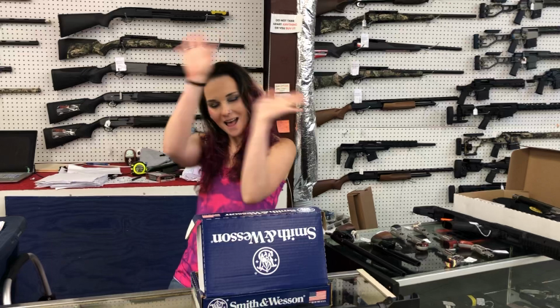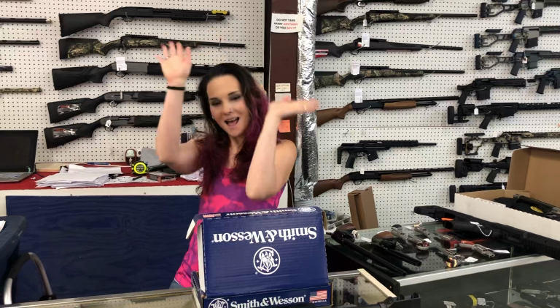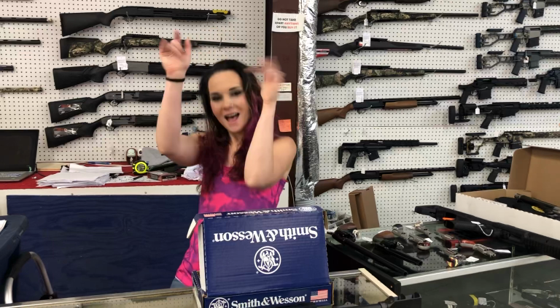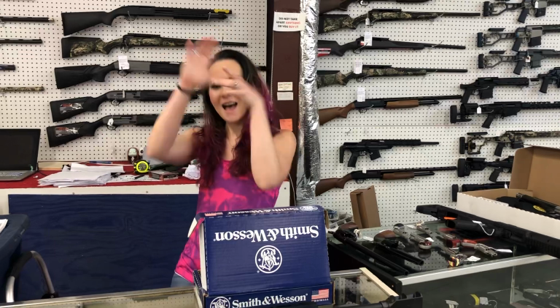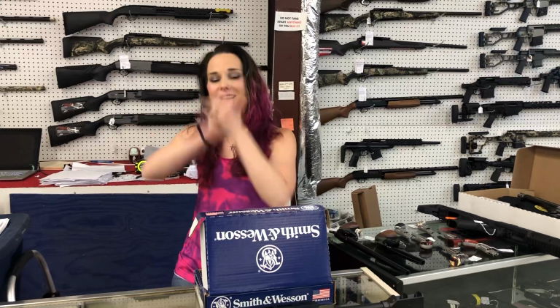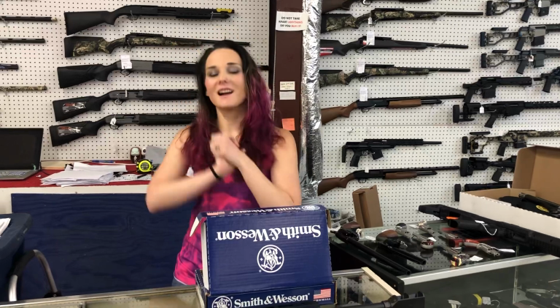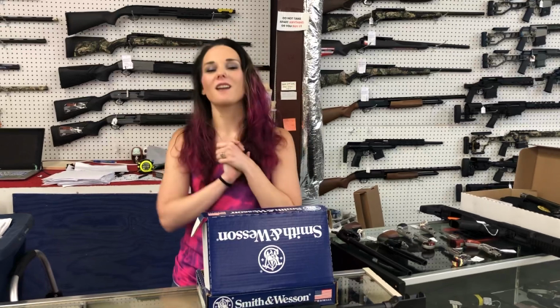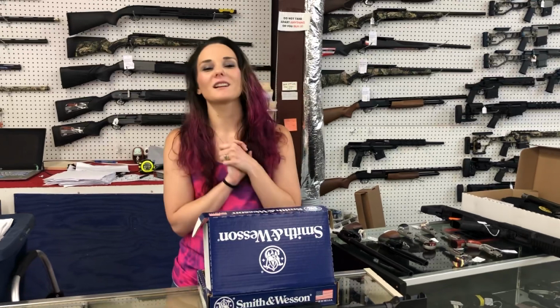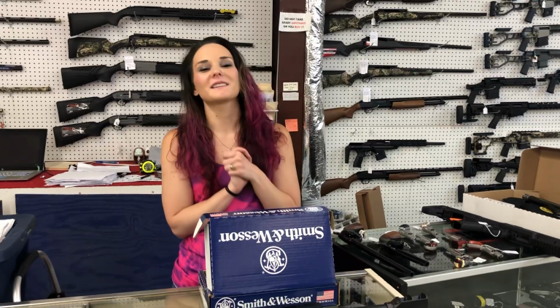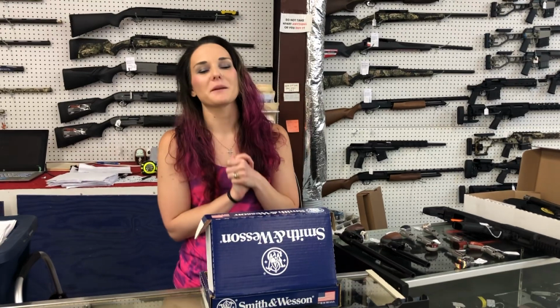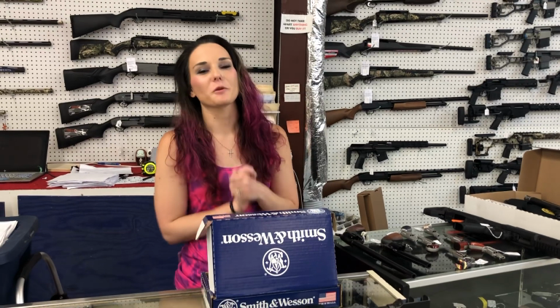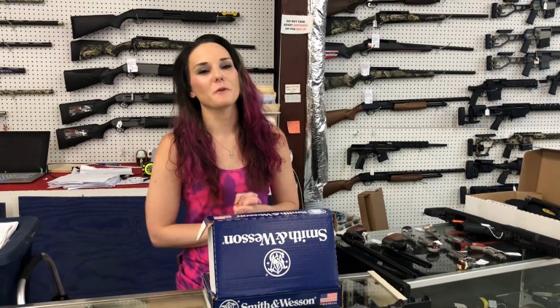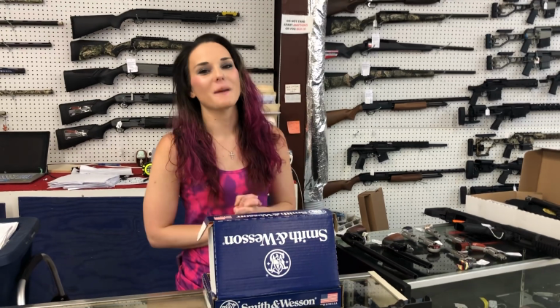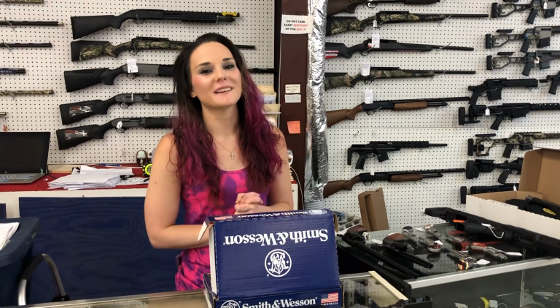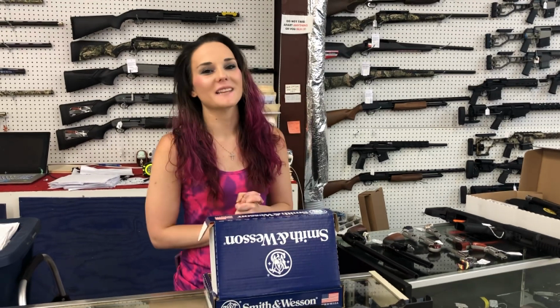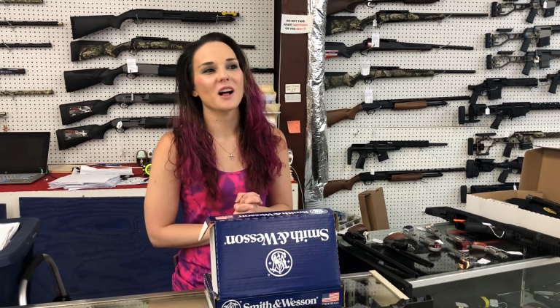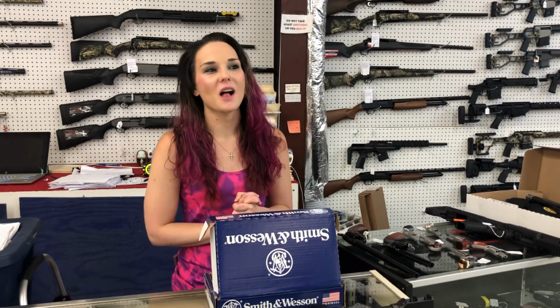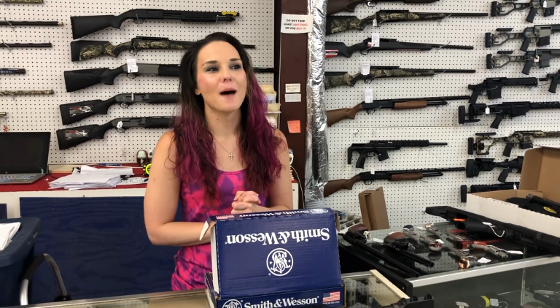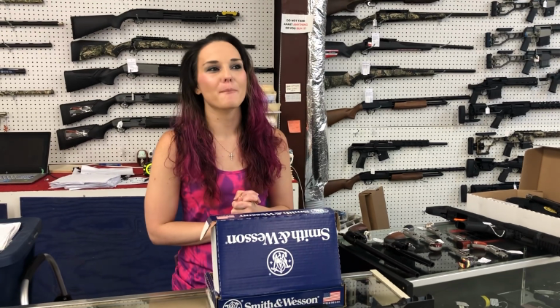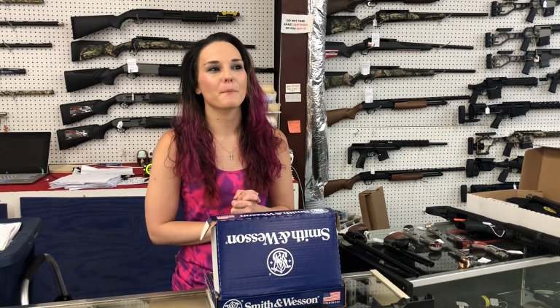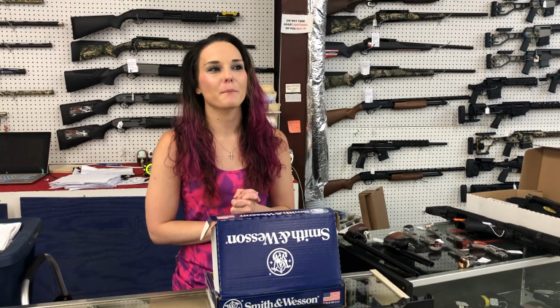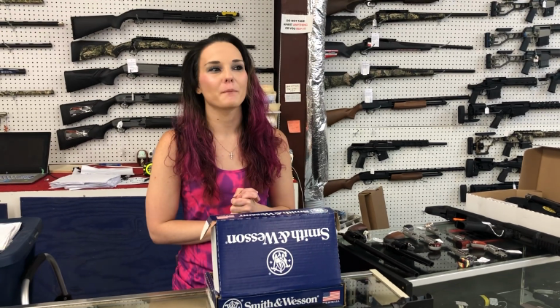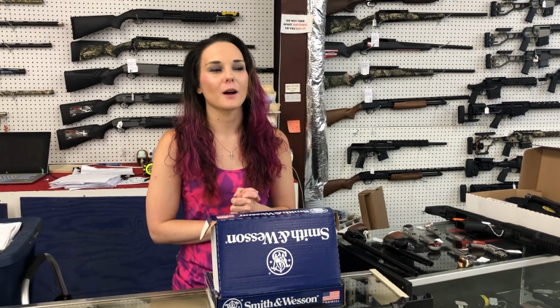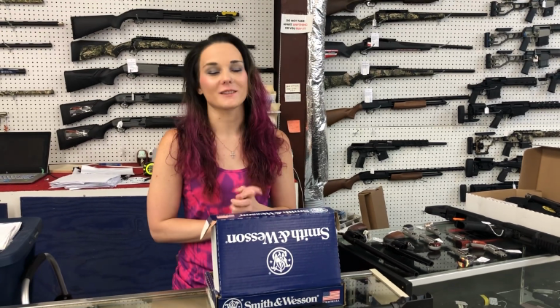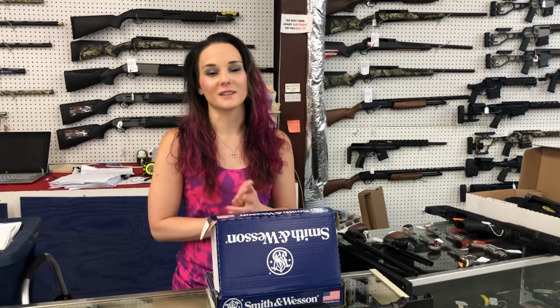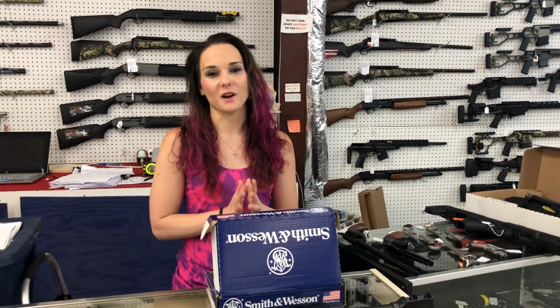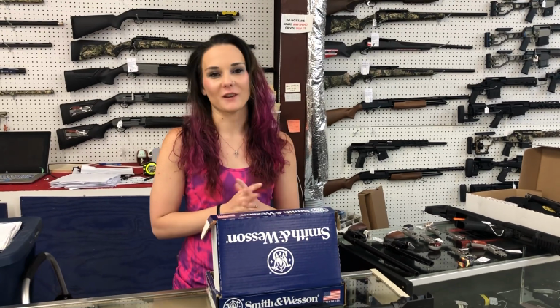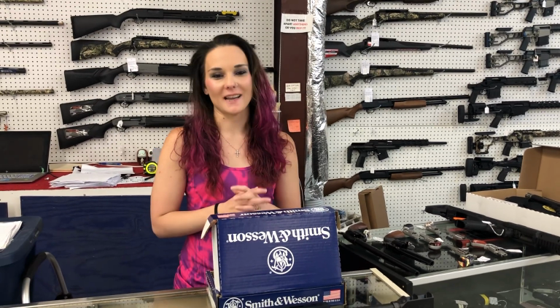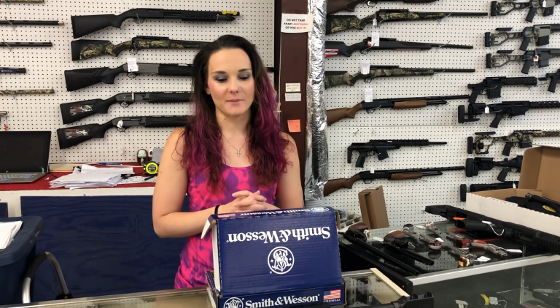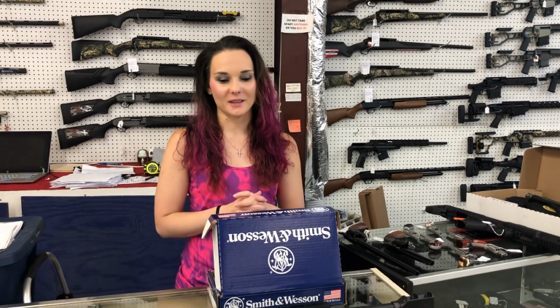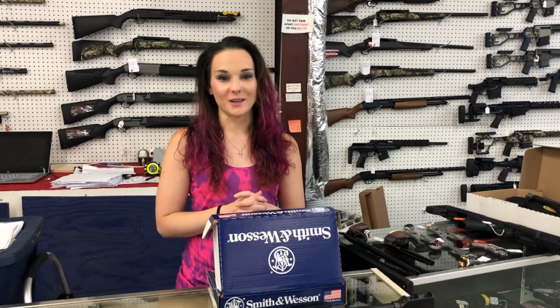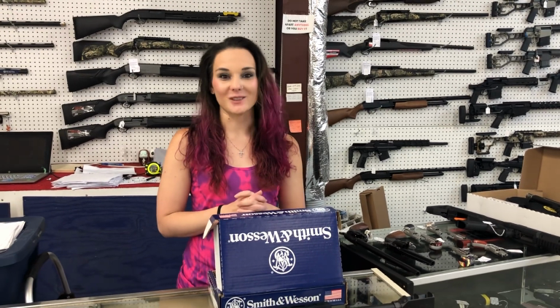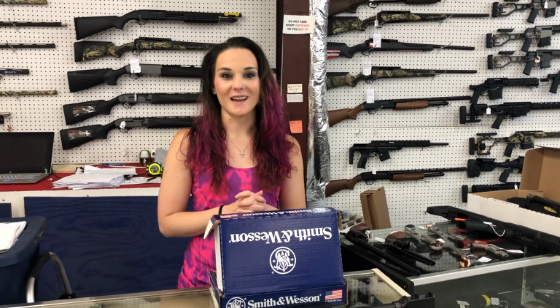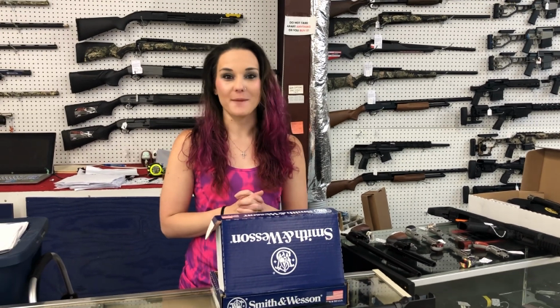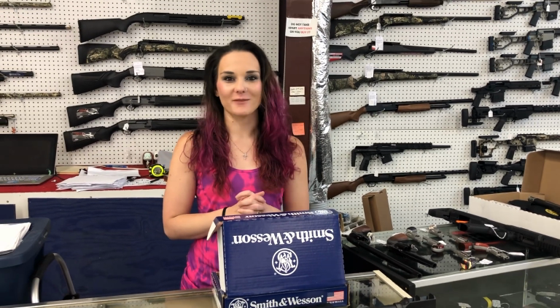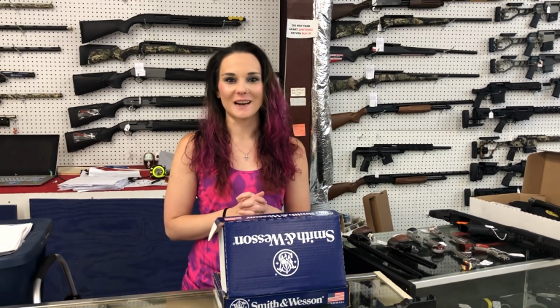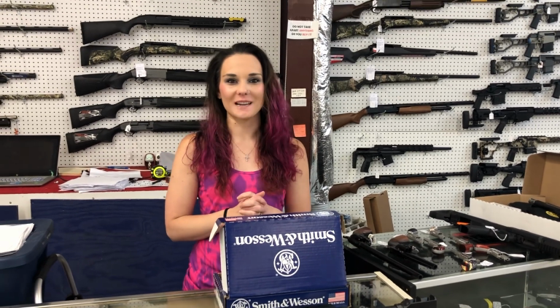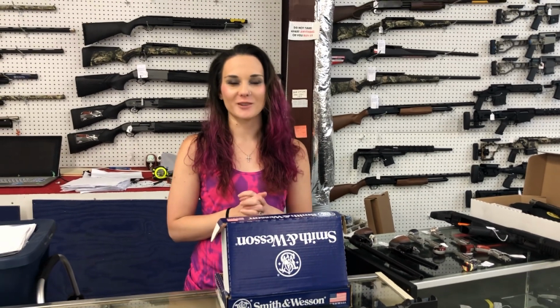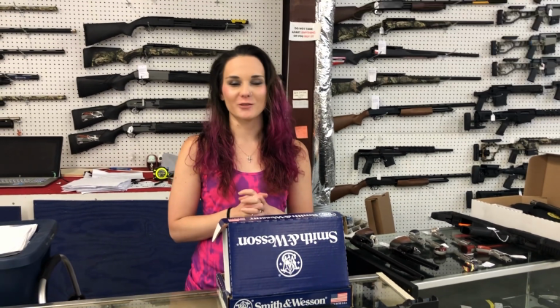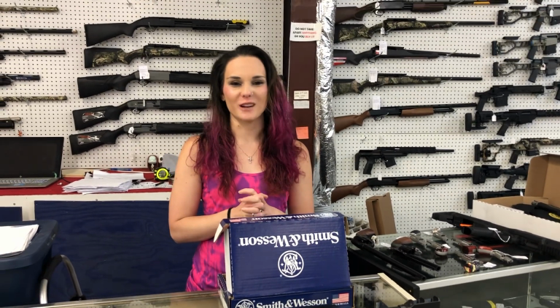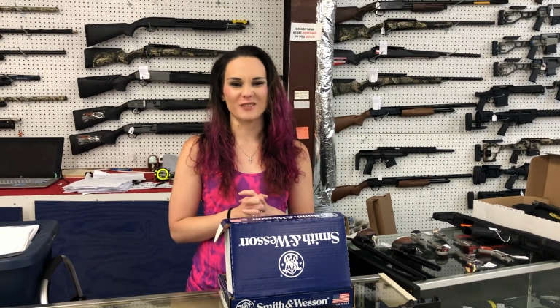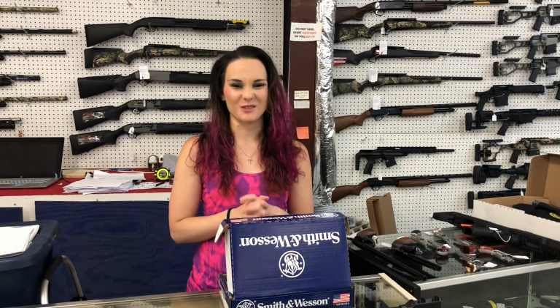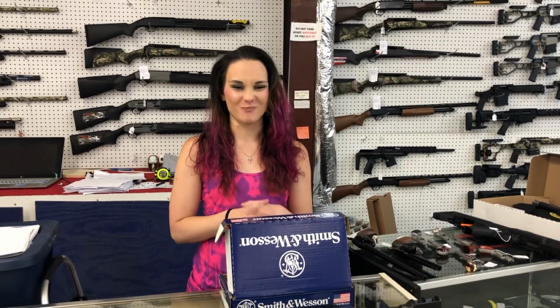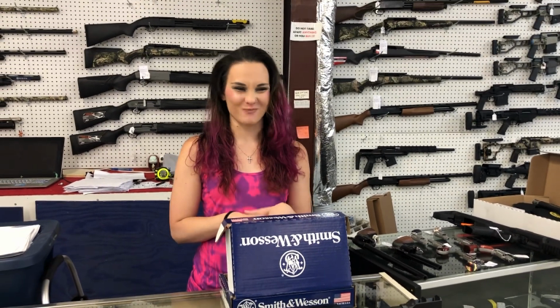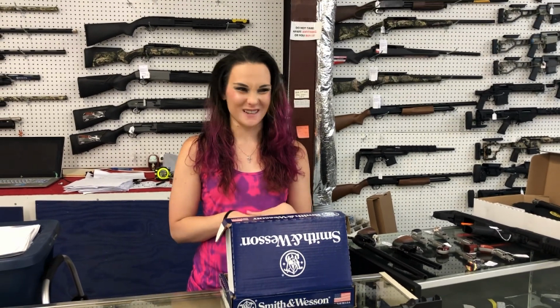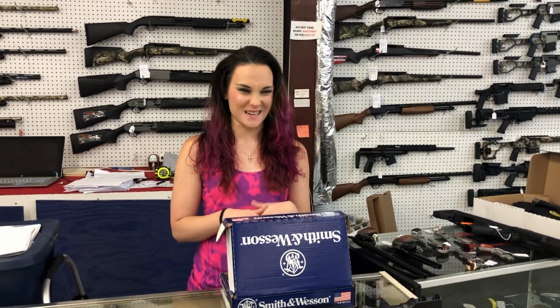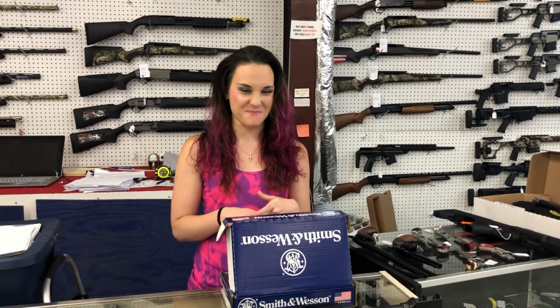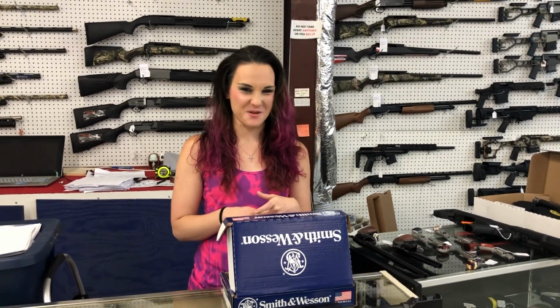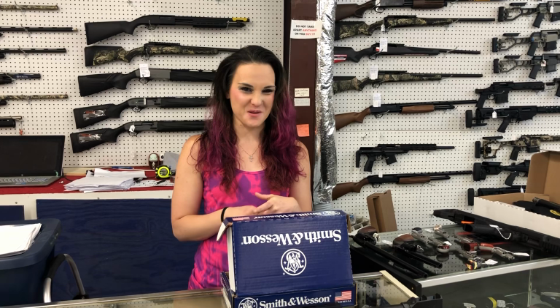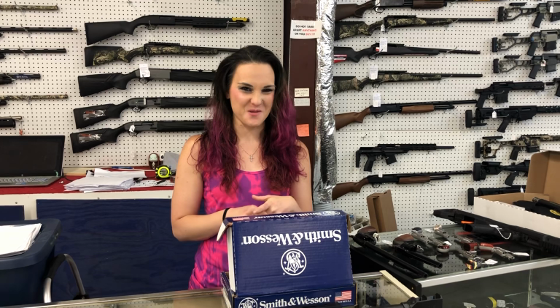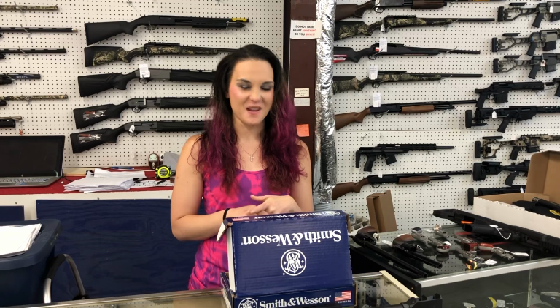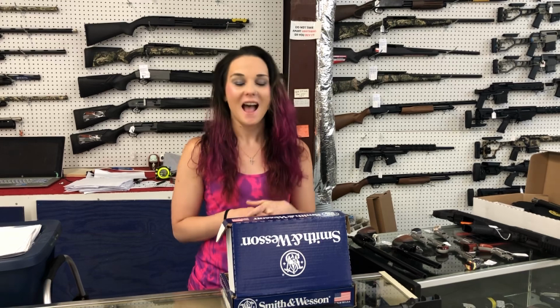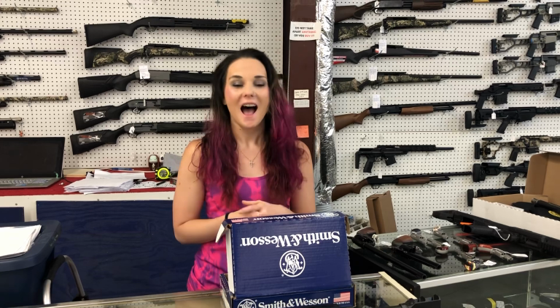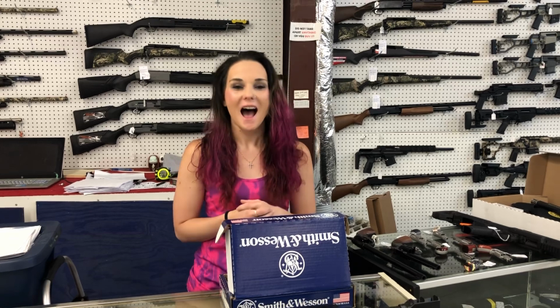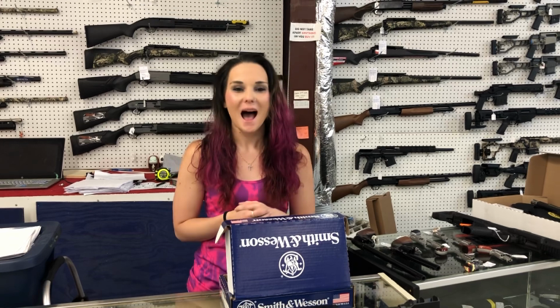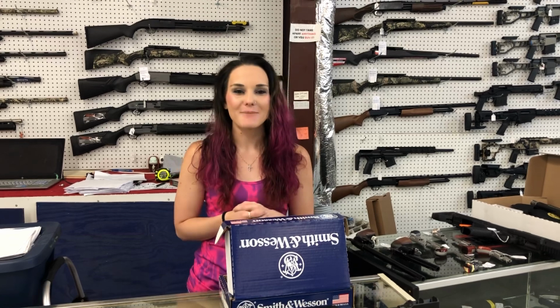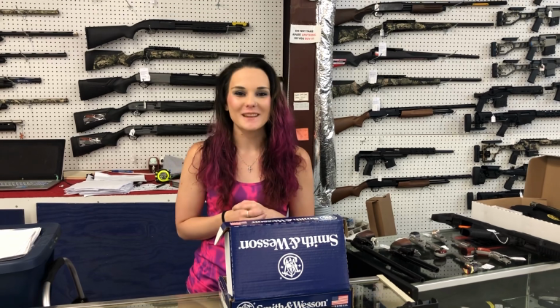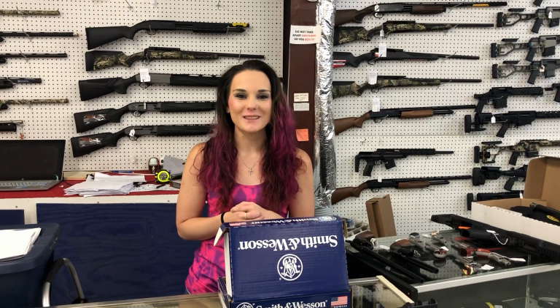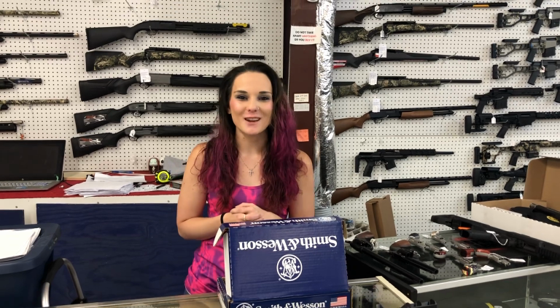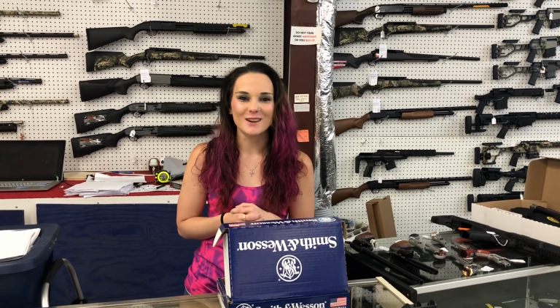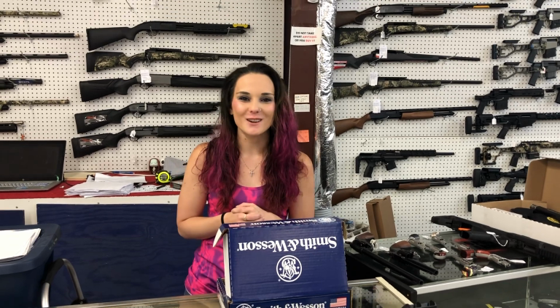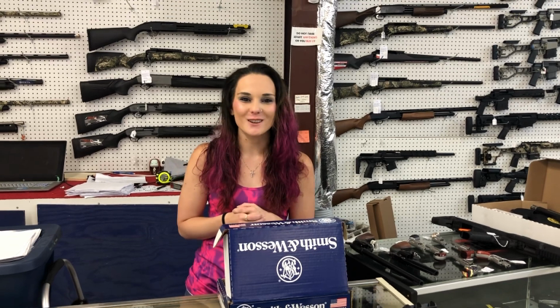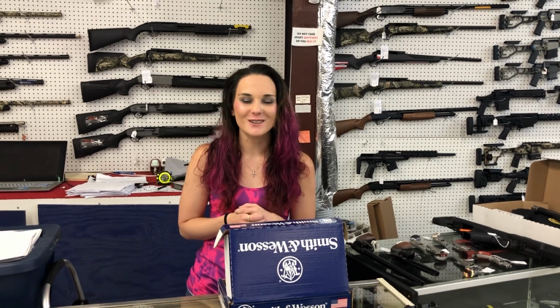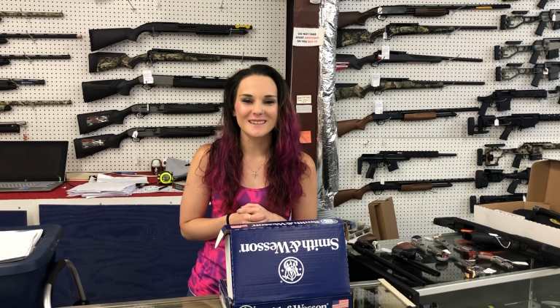Hey y'all, it's Amber from XL. Happy Thursday.